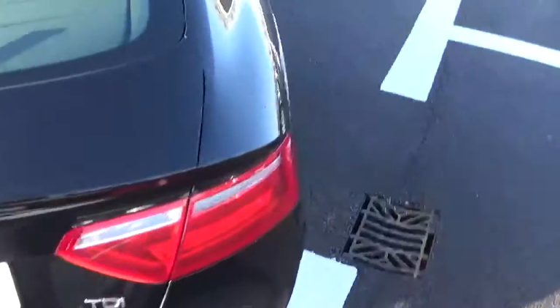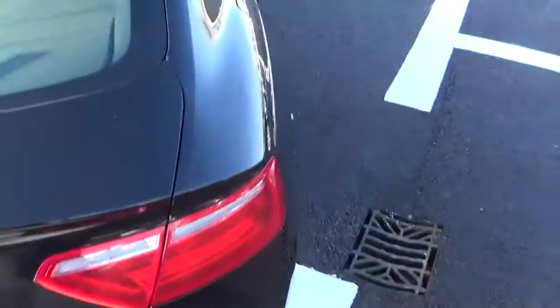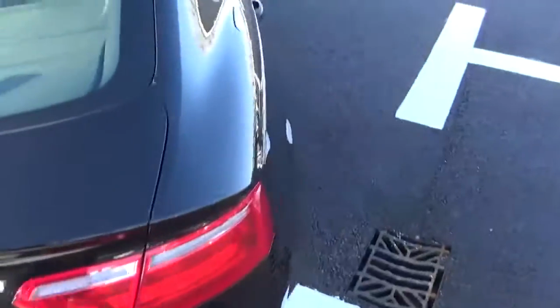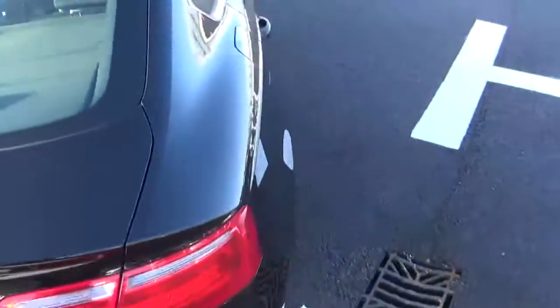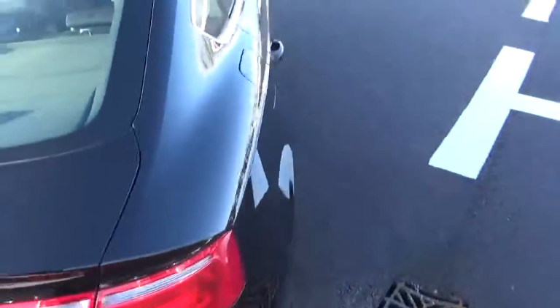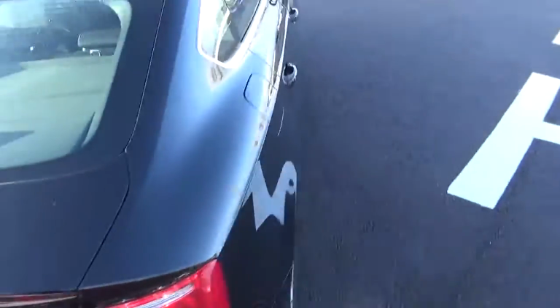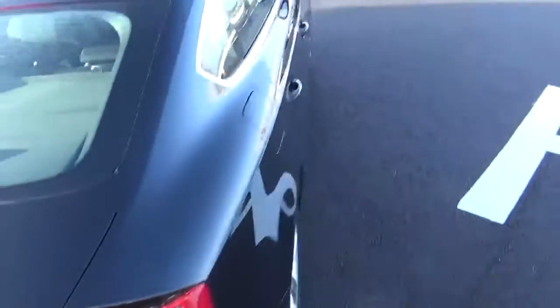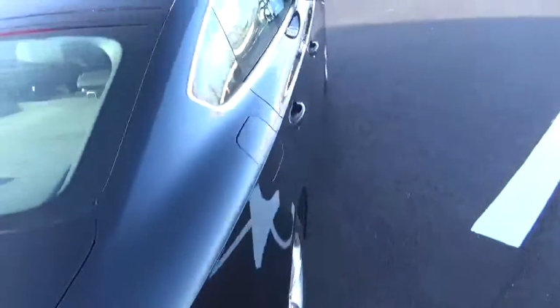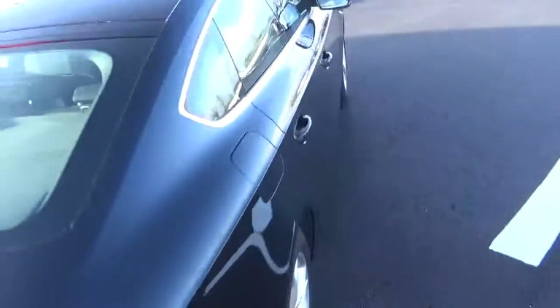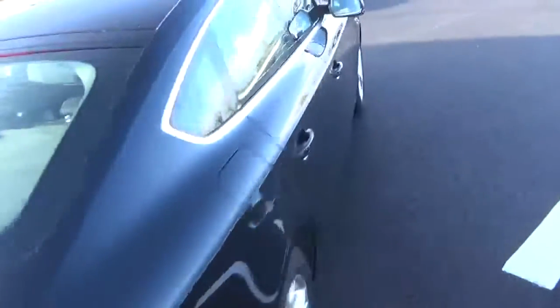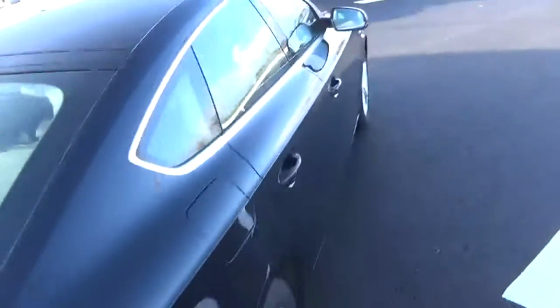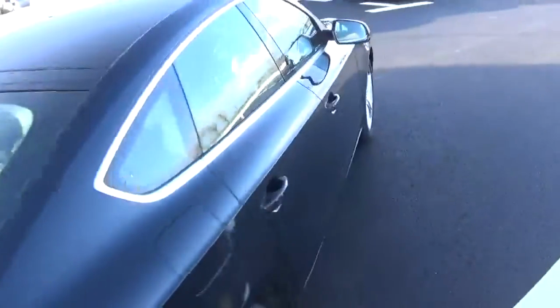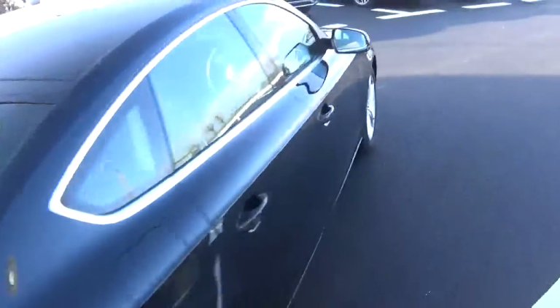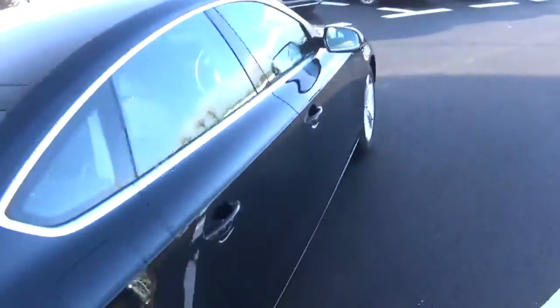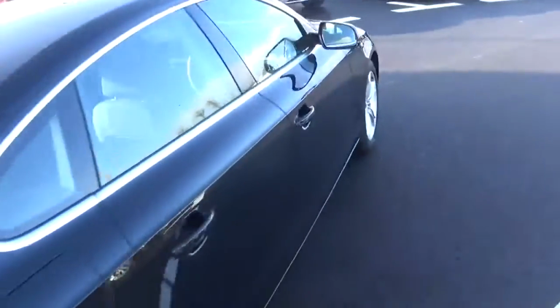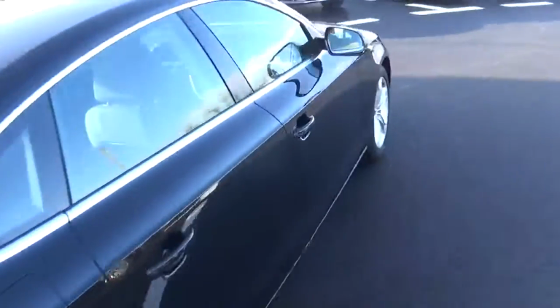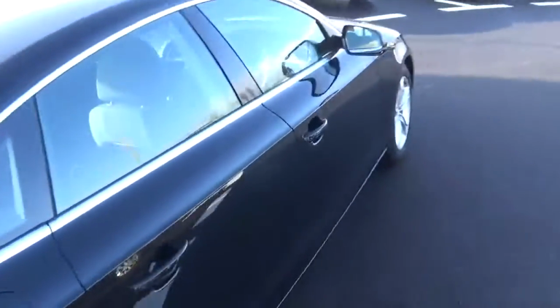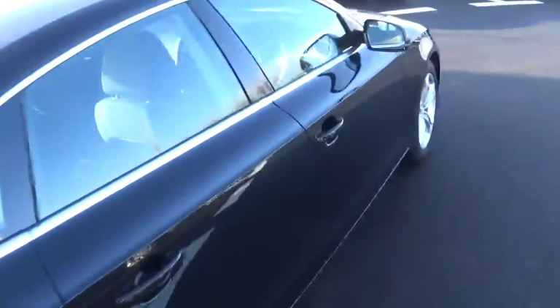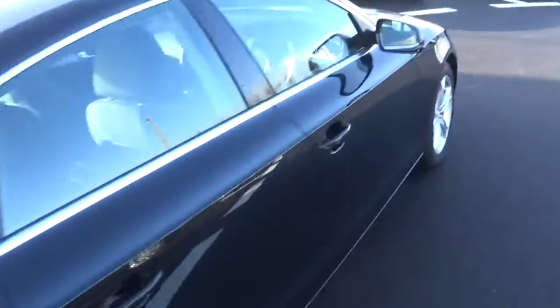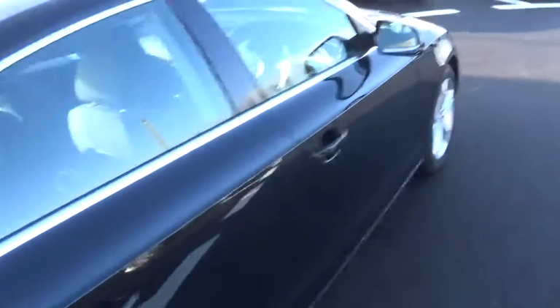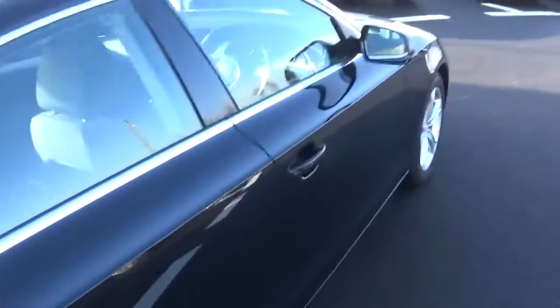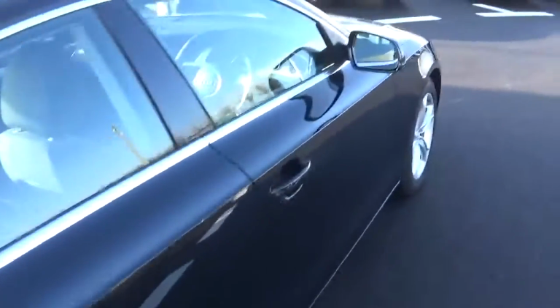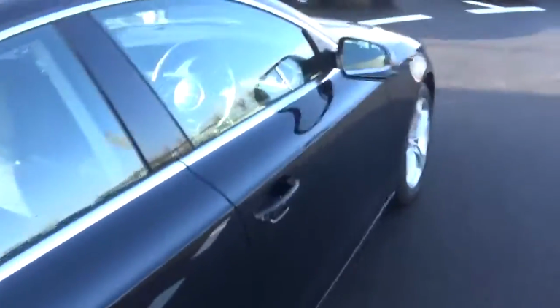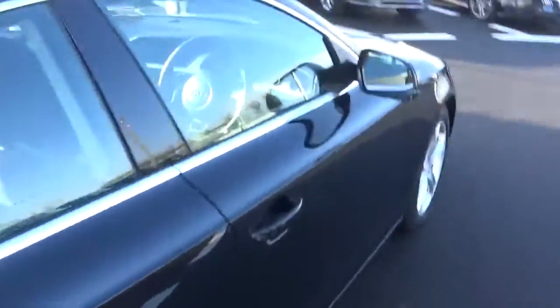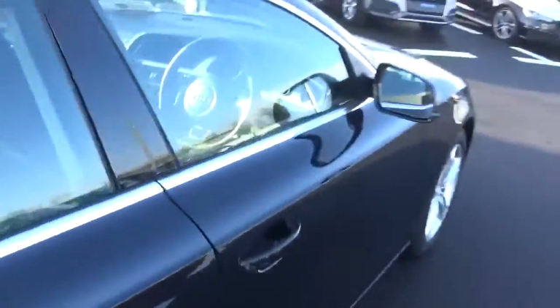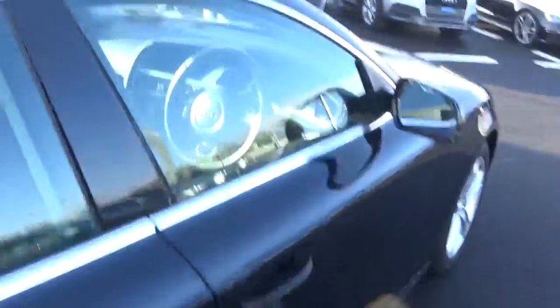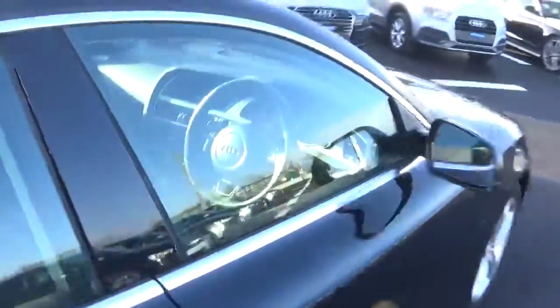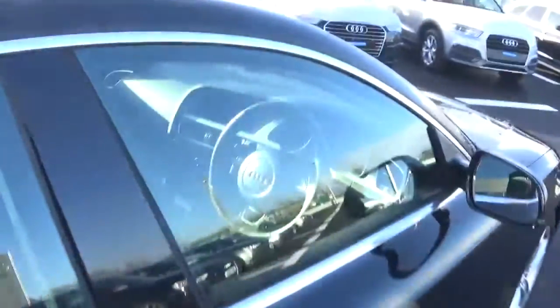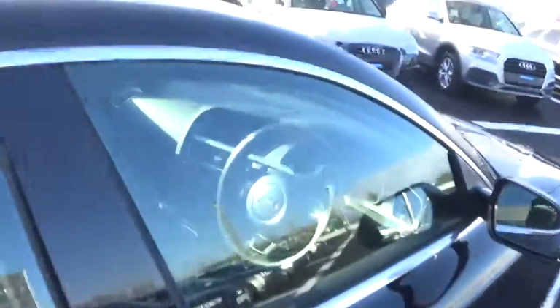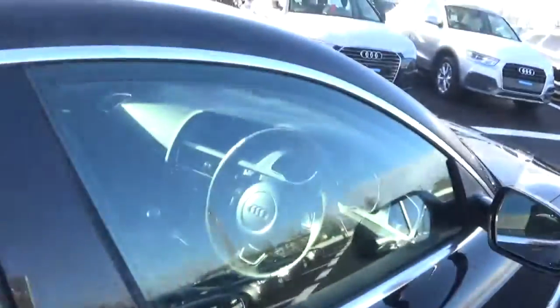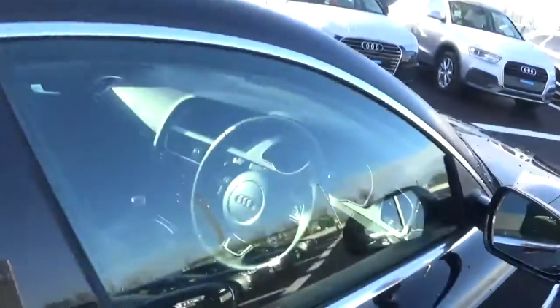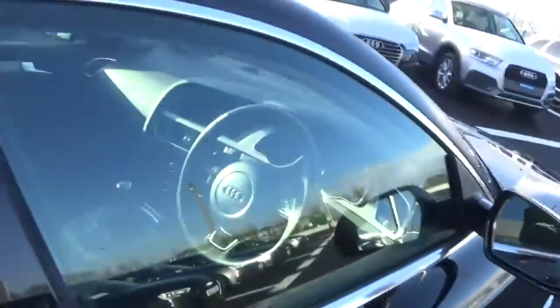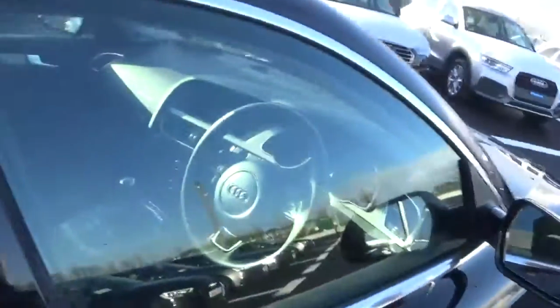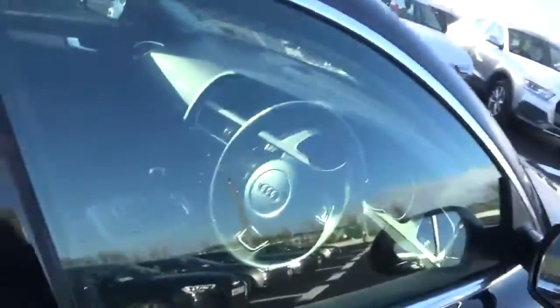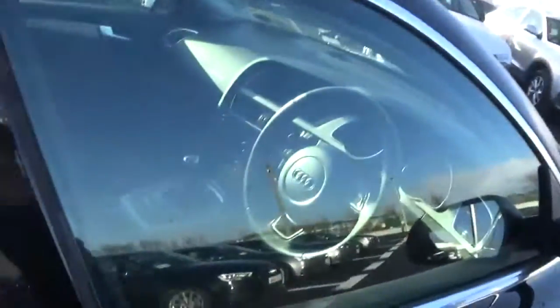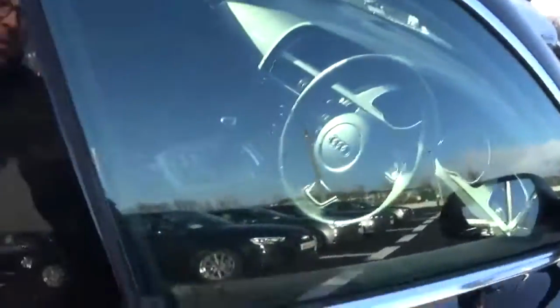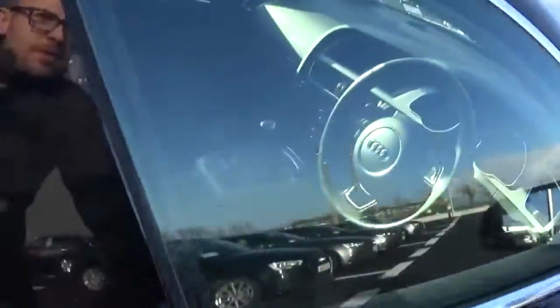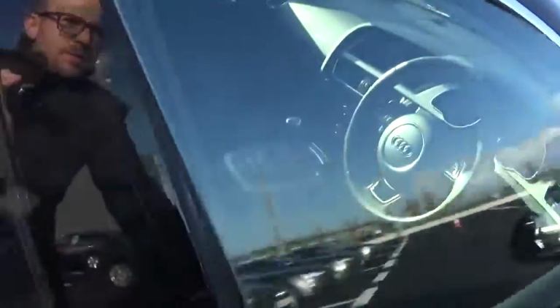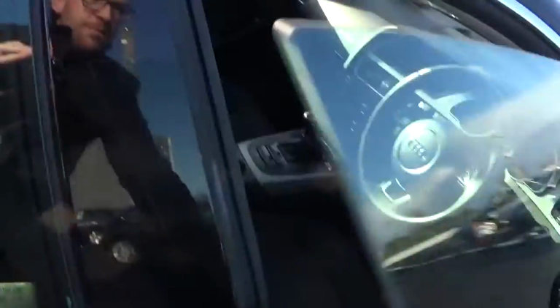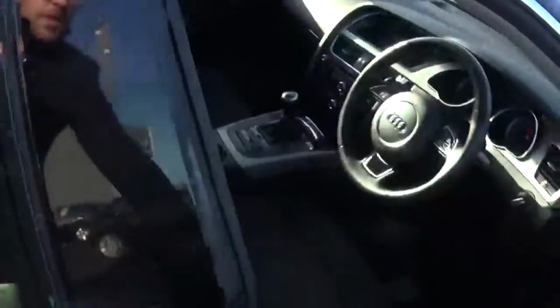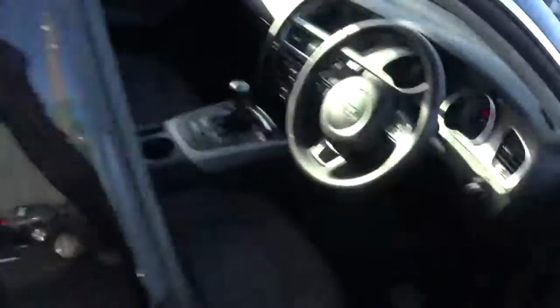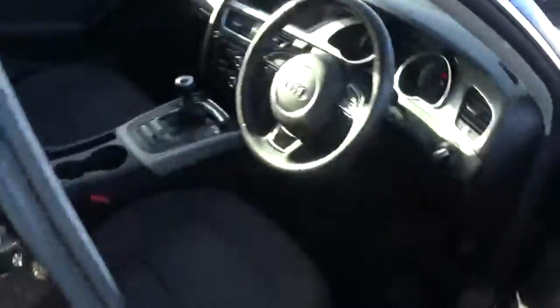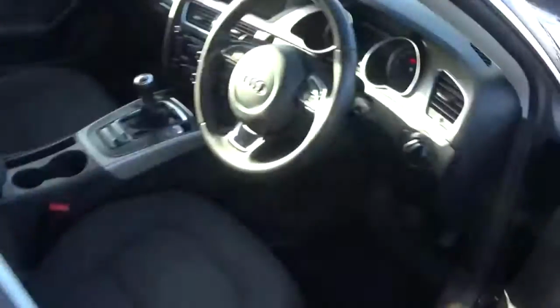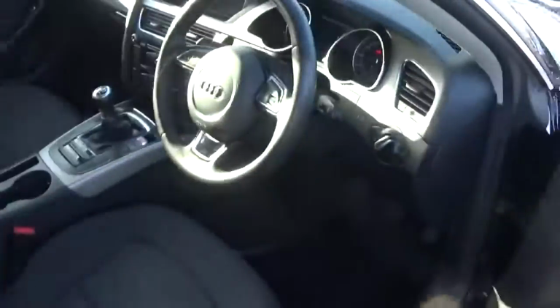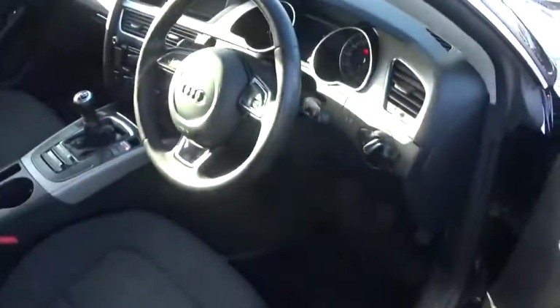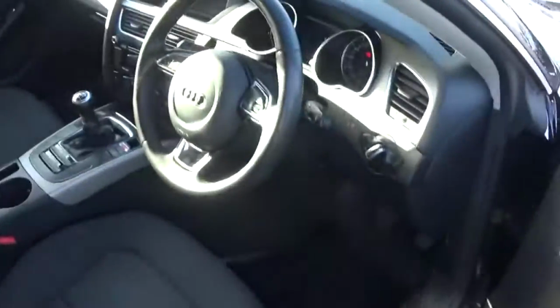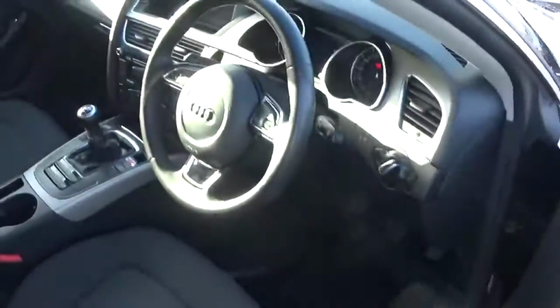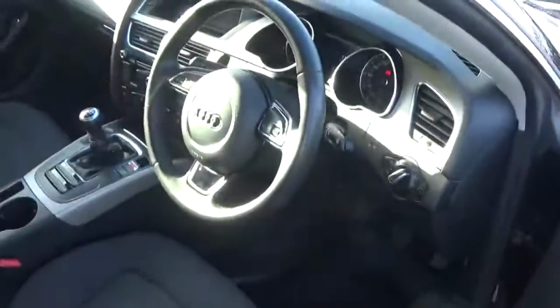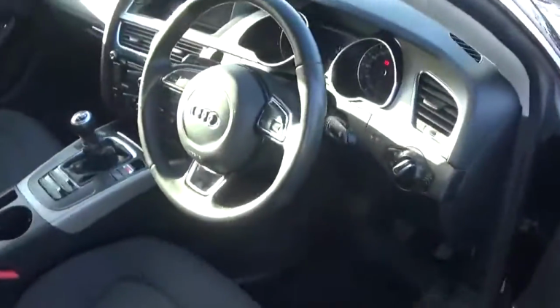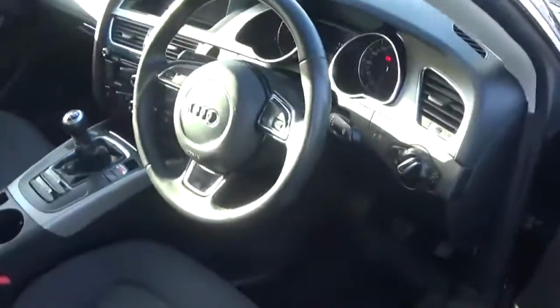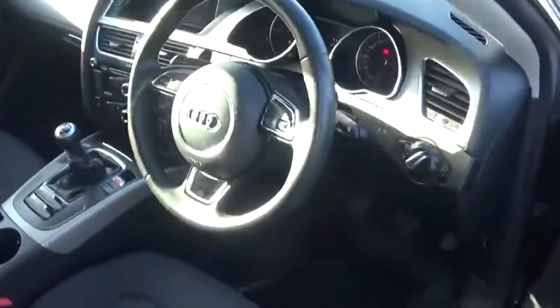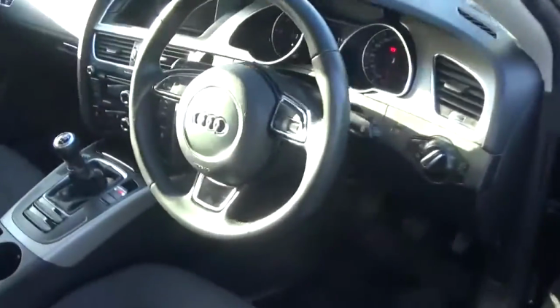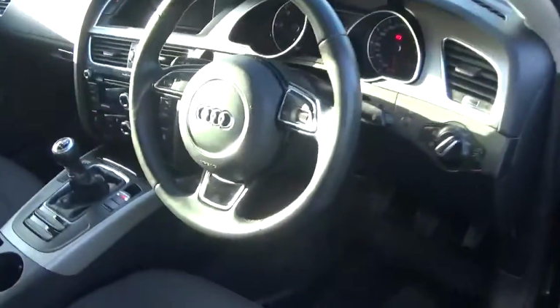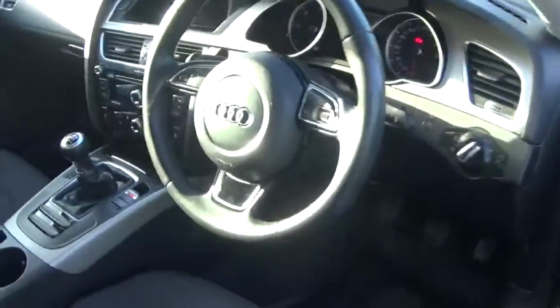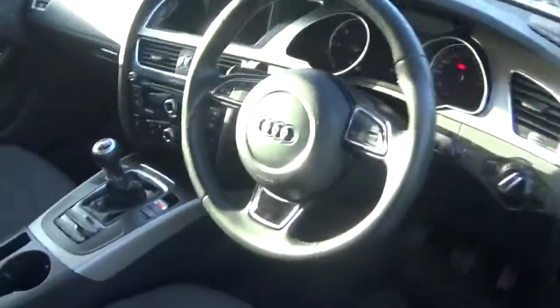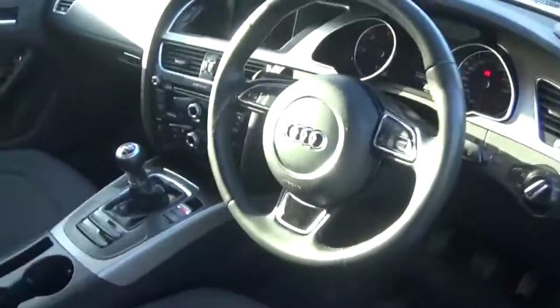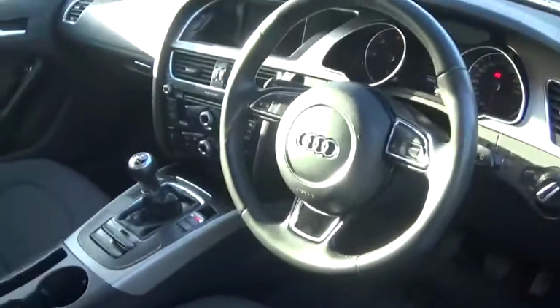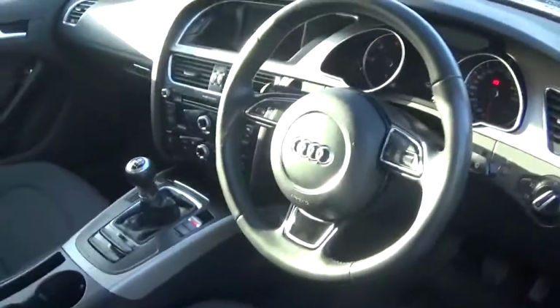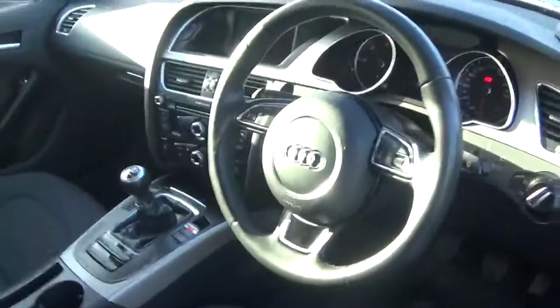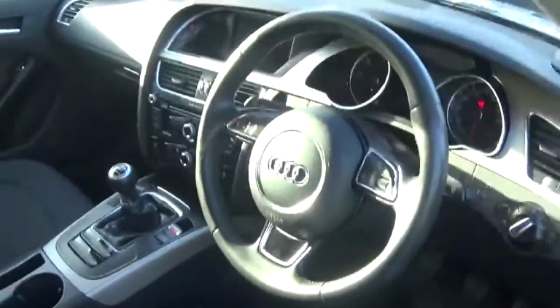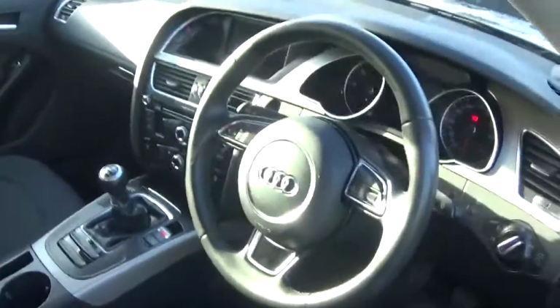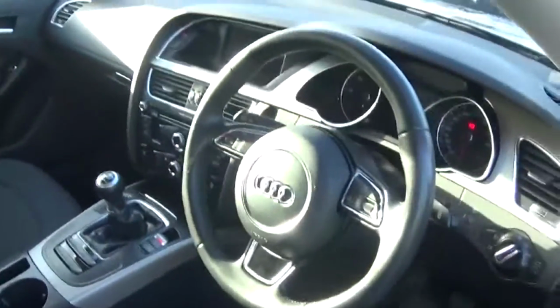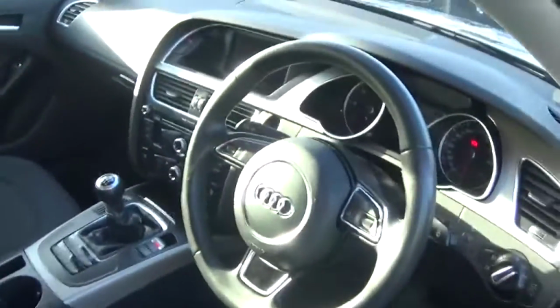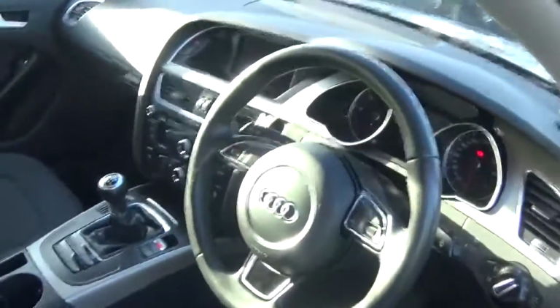The car comes with a long list of equipment including the automatic lights and wipers, the blue lights, the phone and the stars.